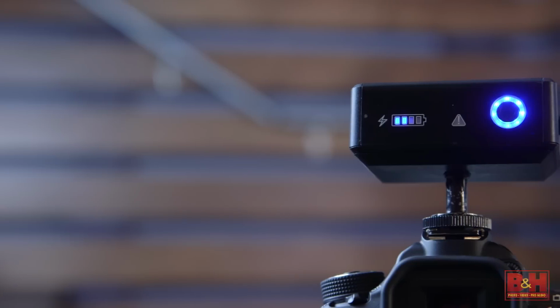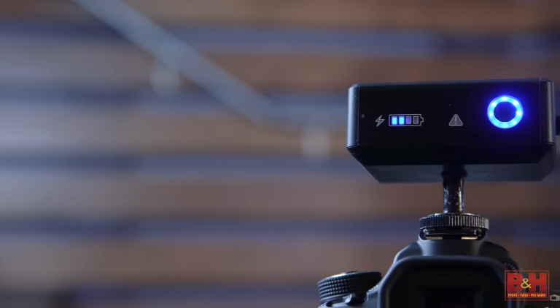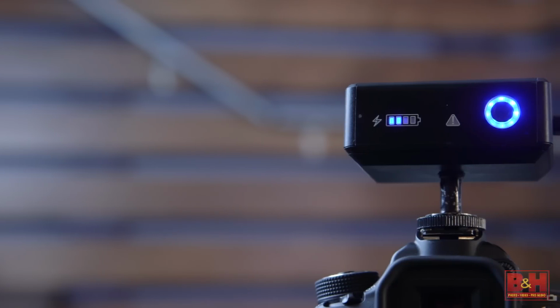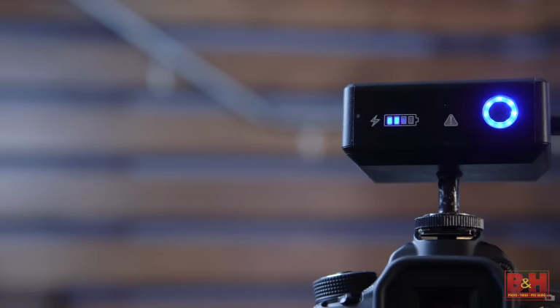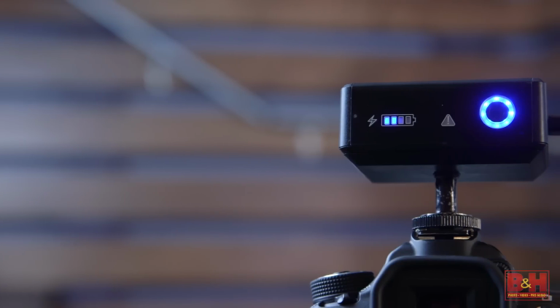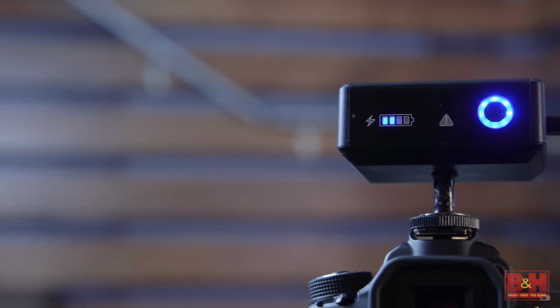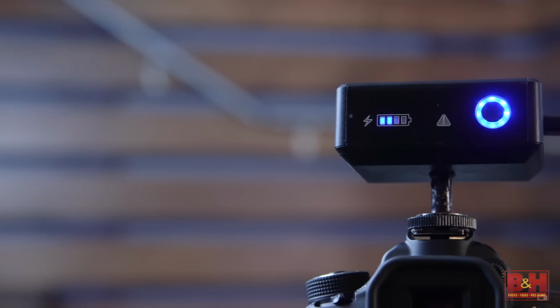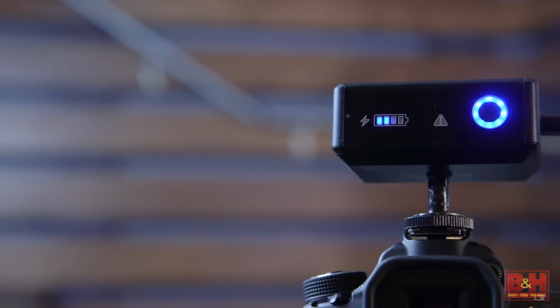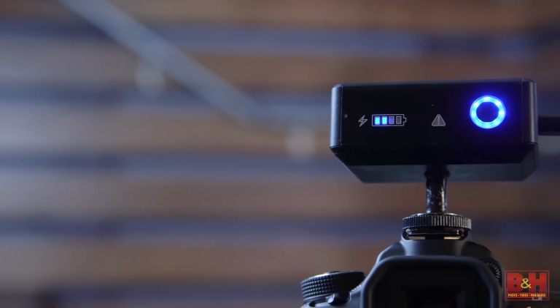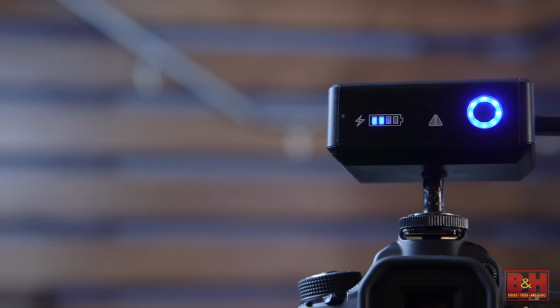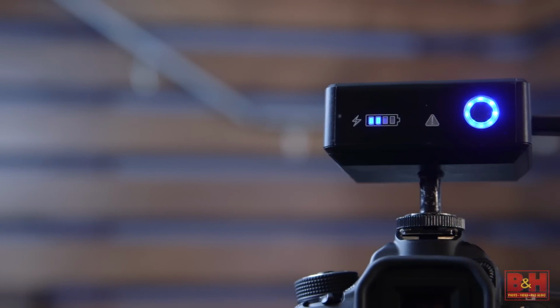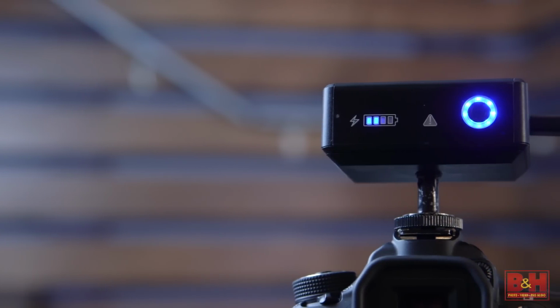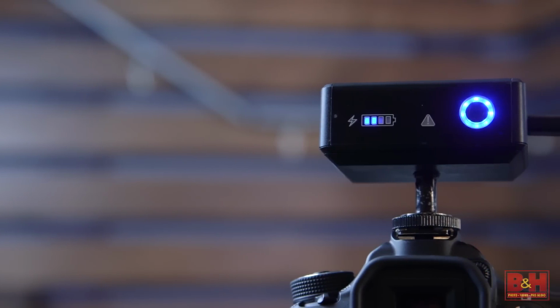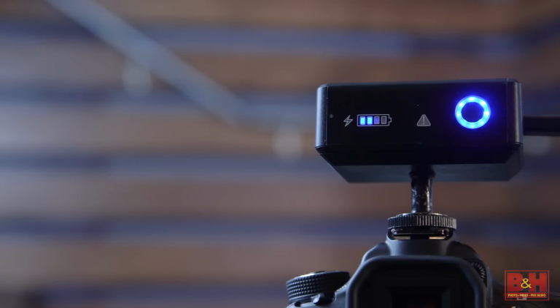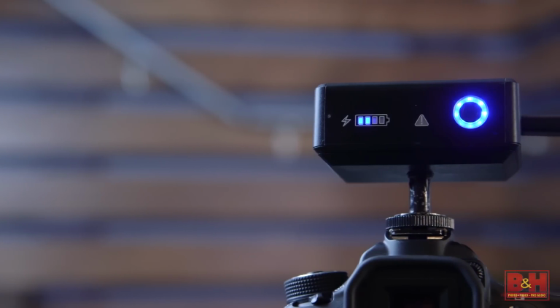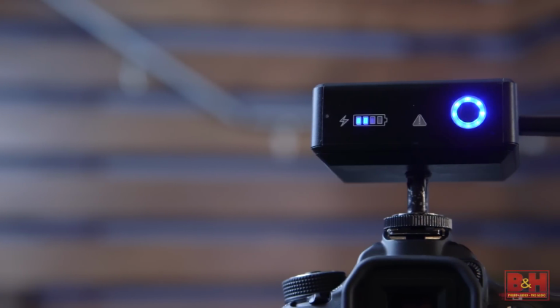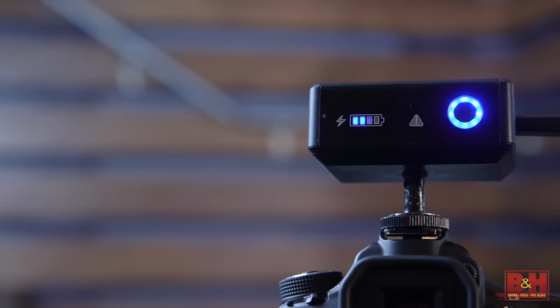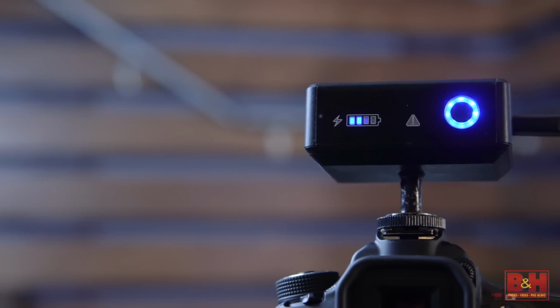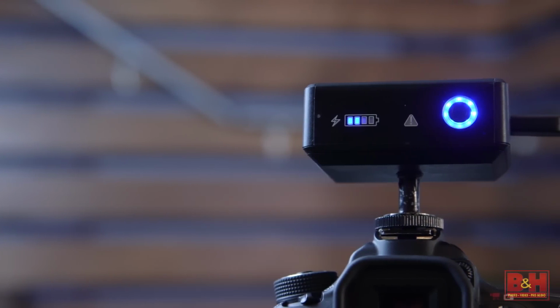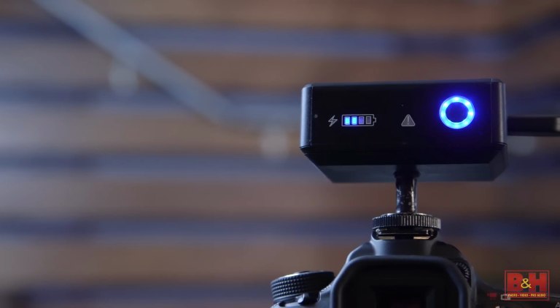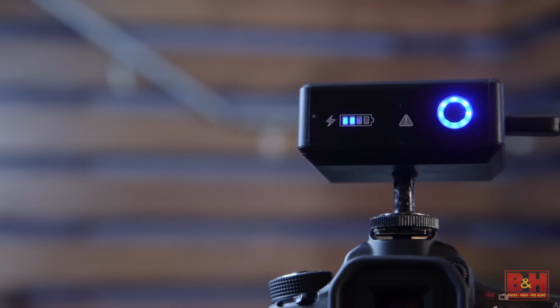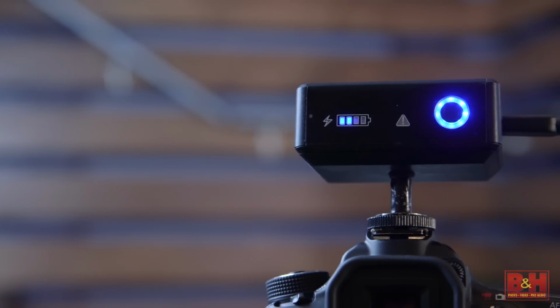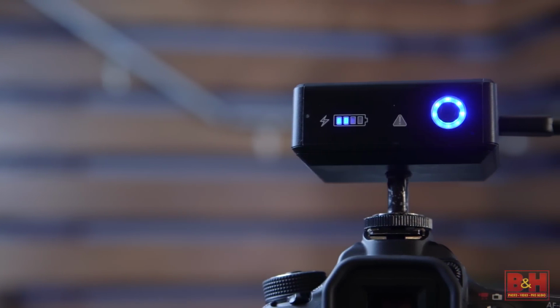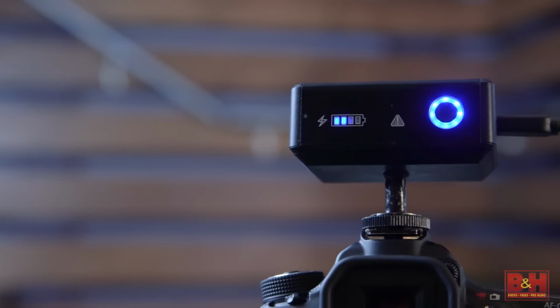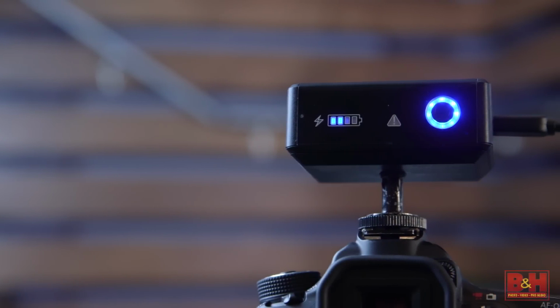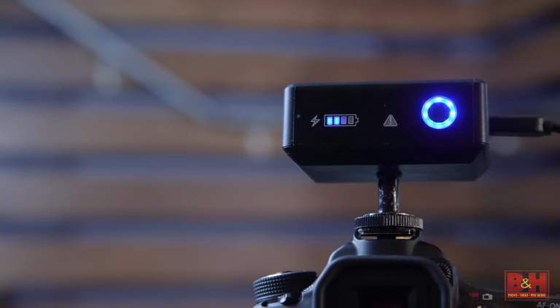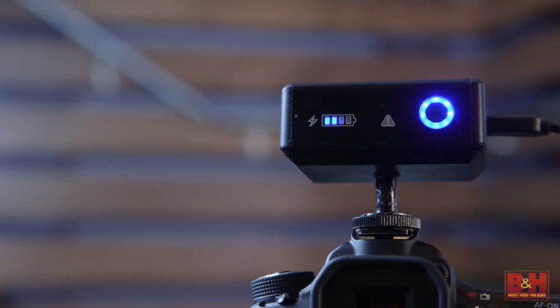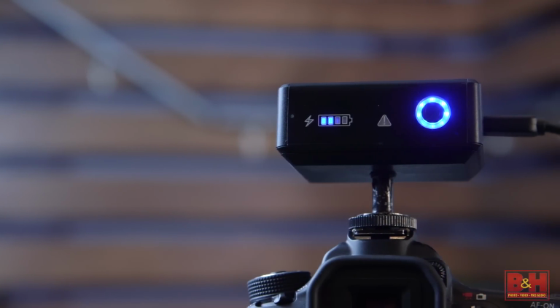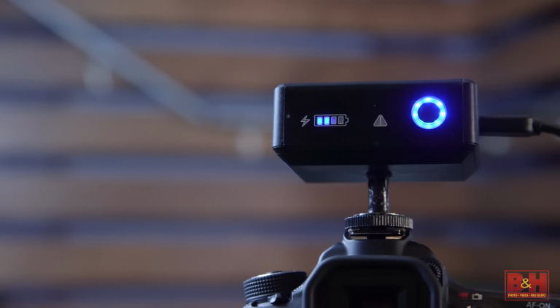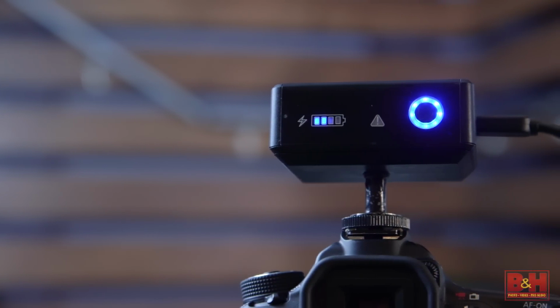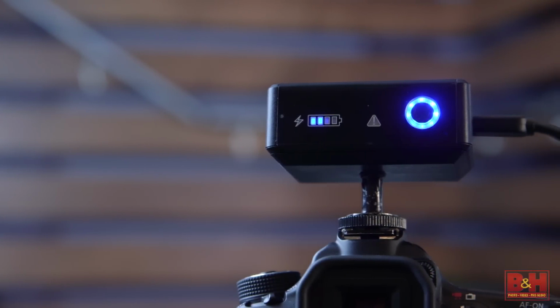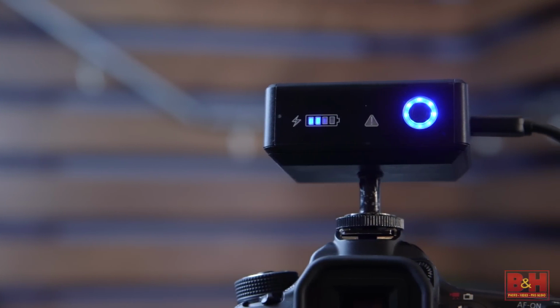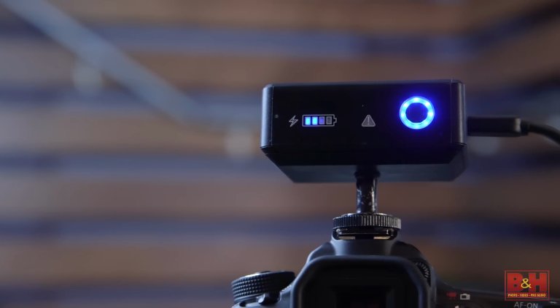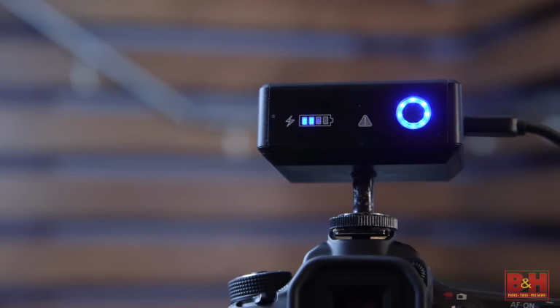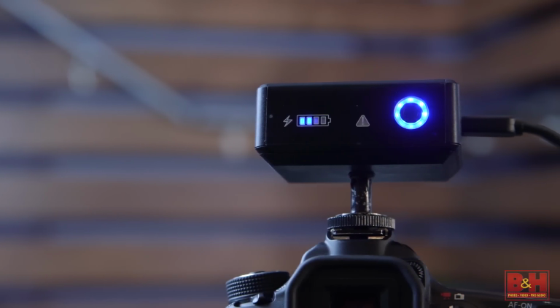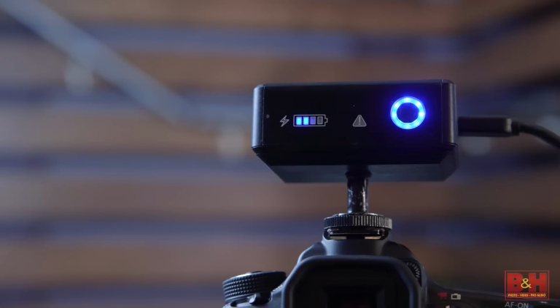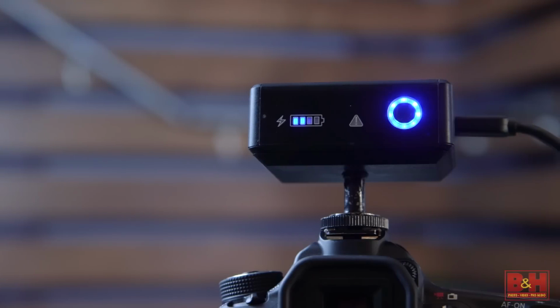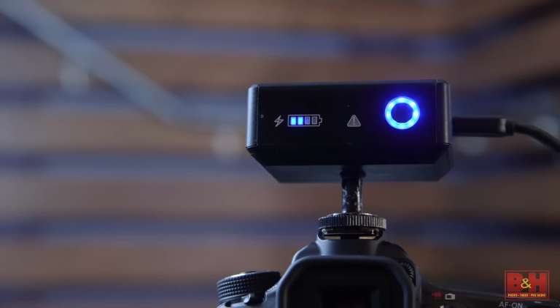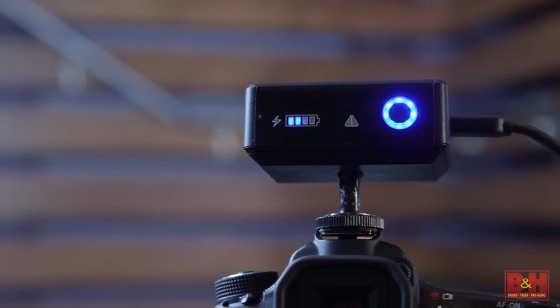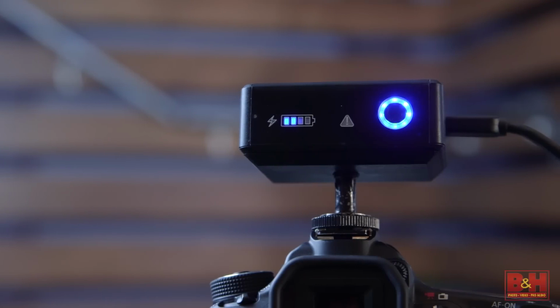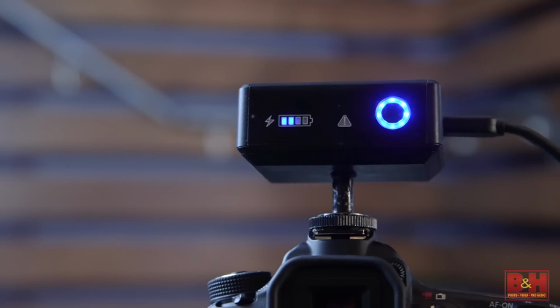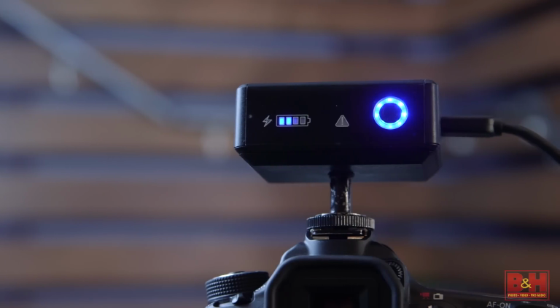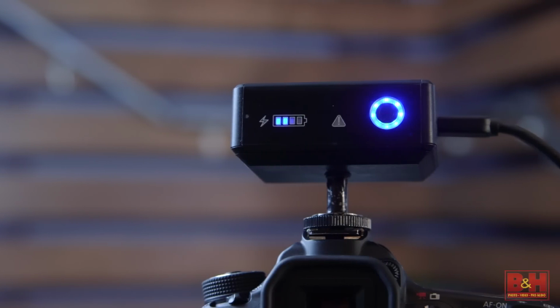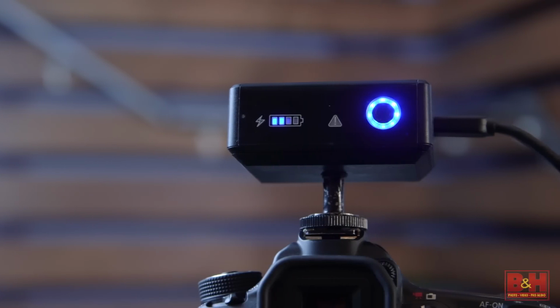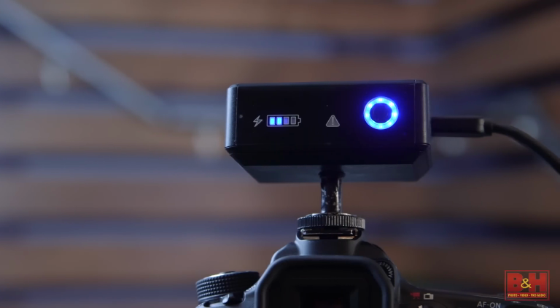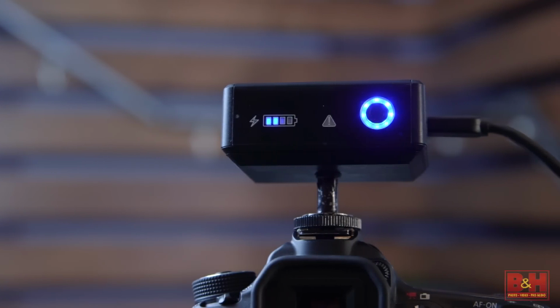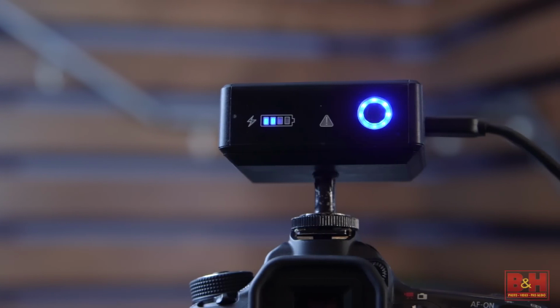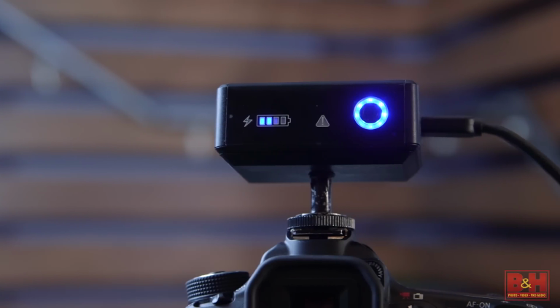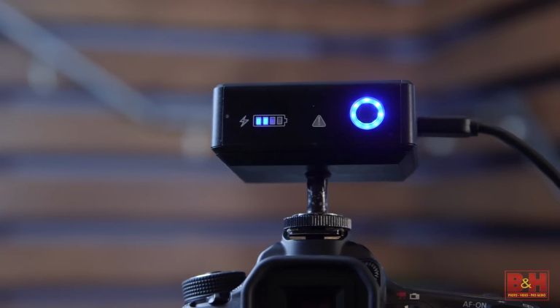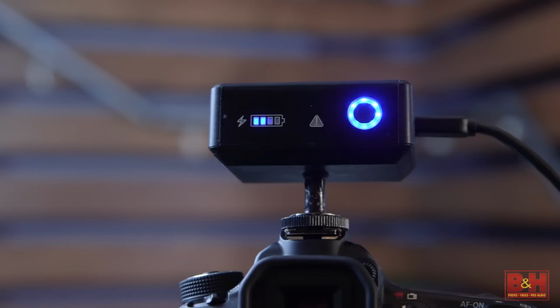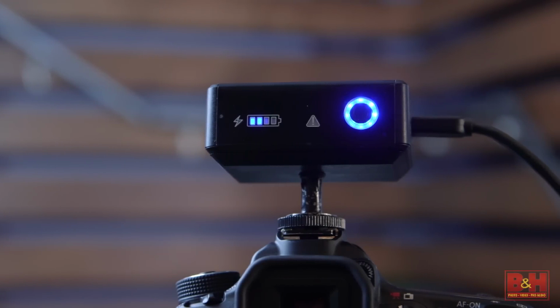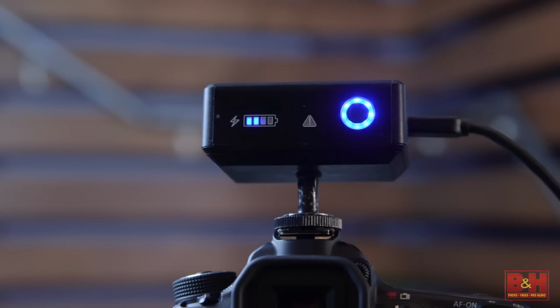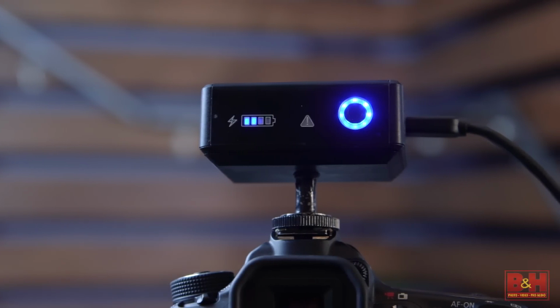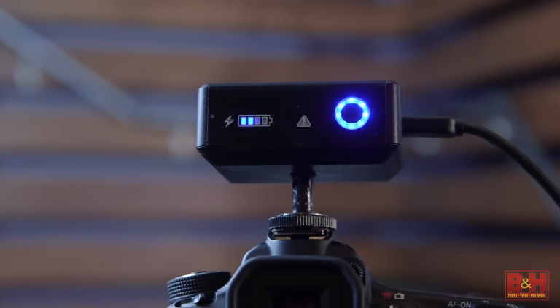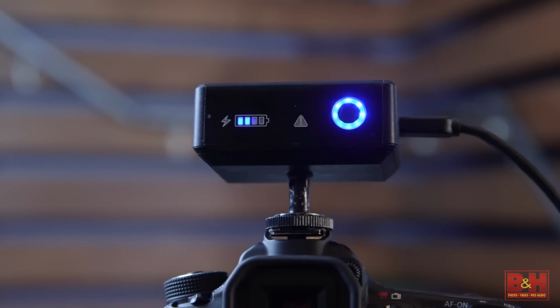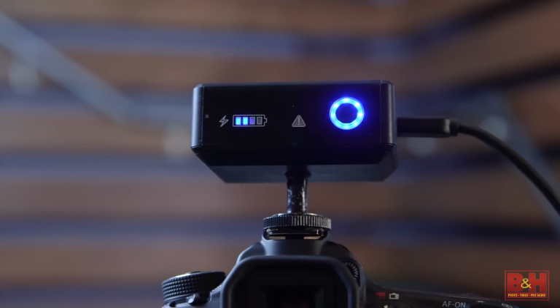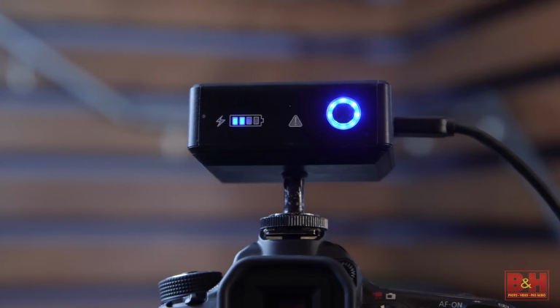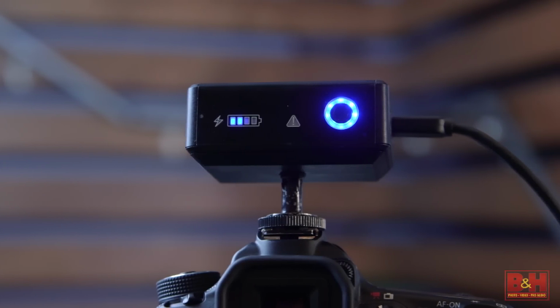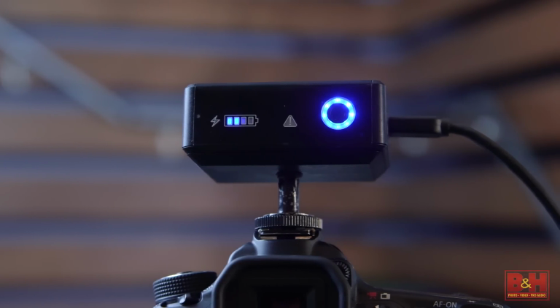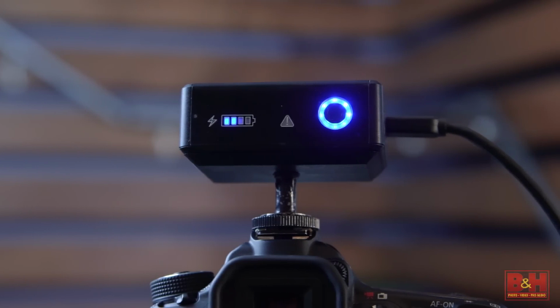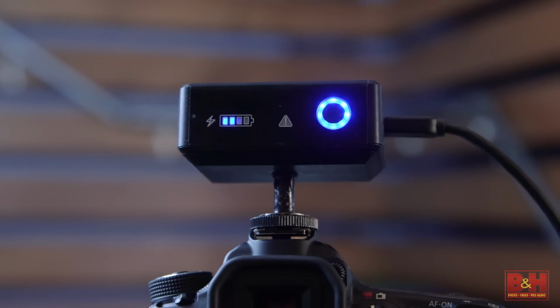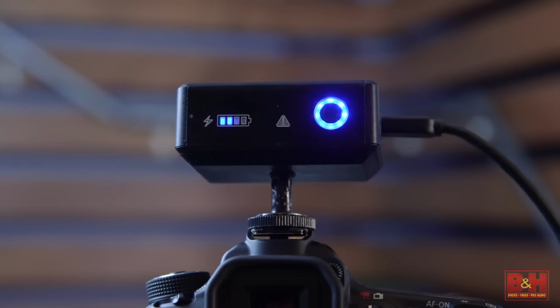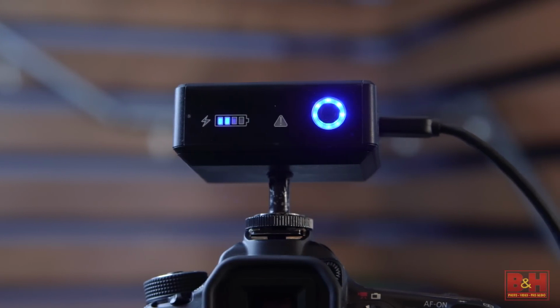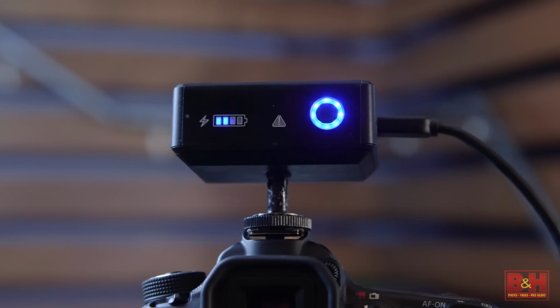Battery life of the Video Mini is pretty impressive. It's equipped with a lithium-ion battery that will run about 3 hours.